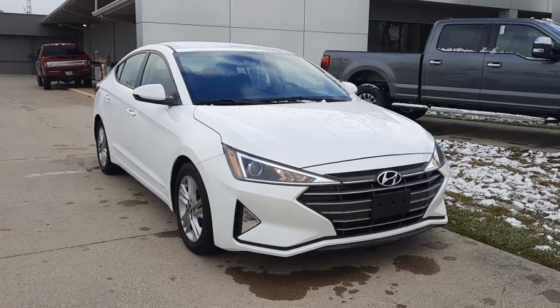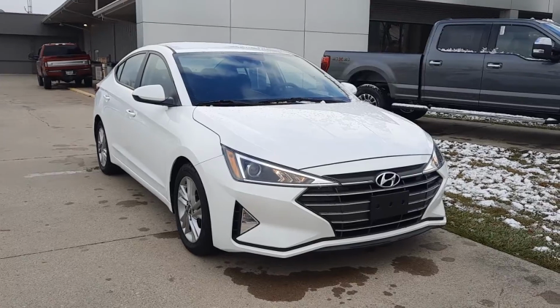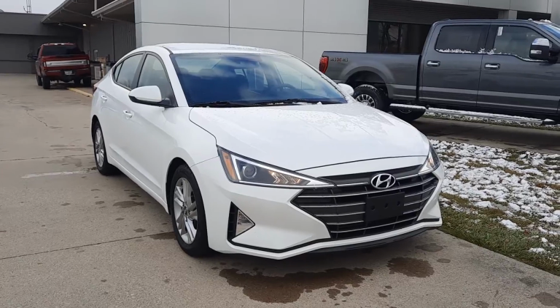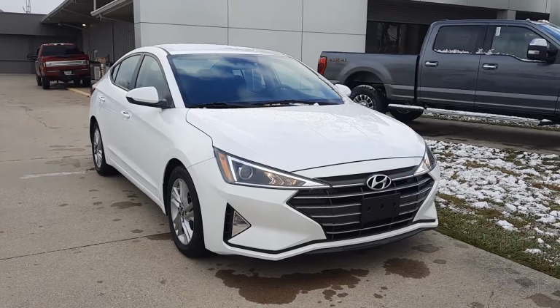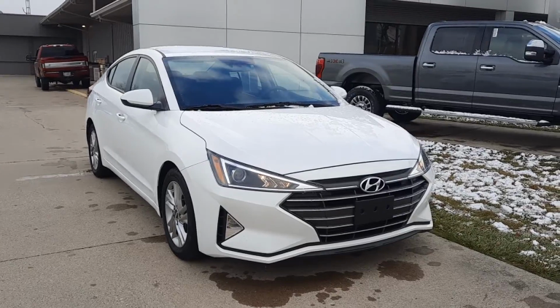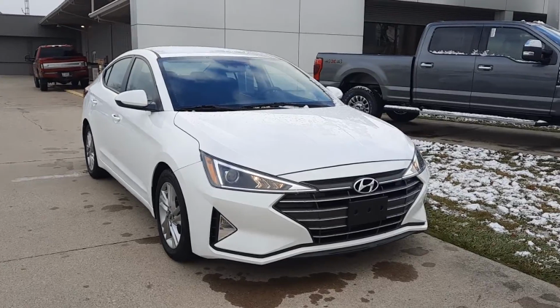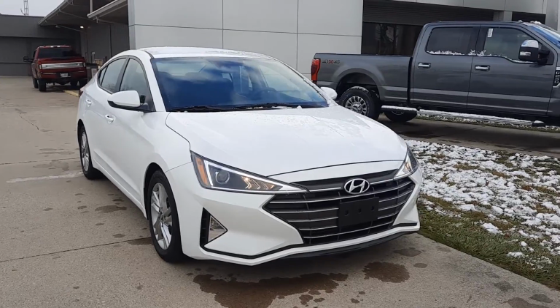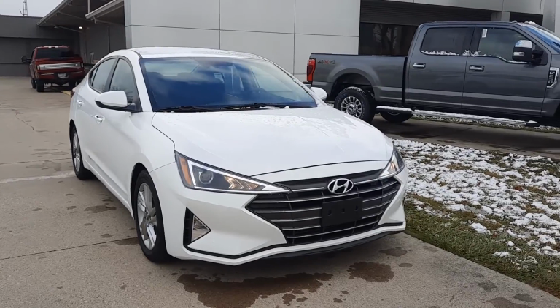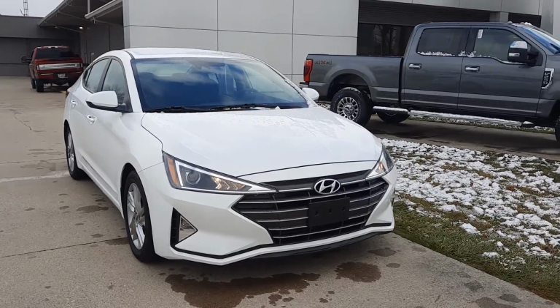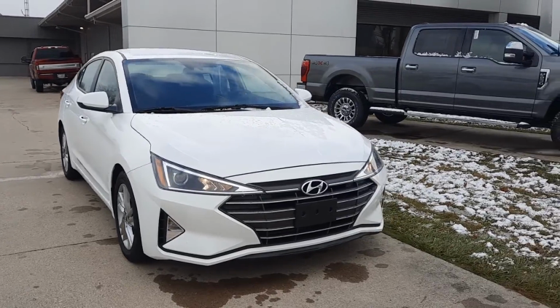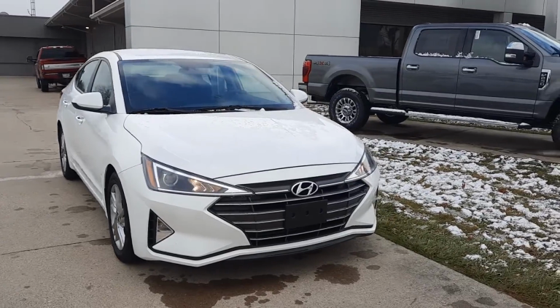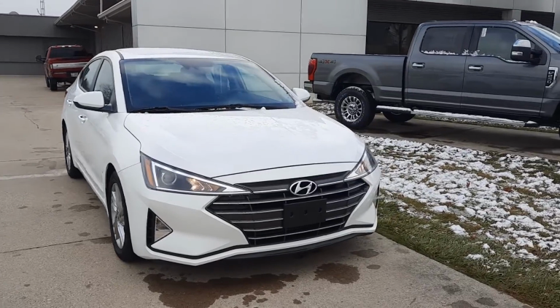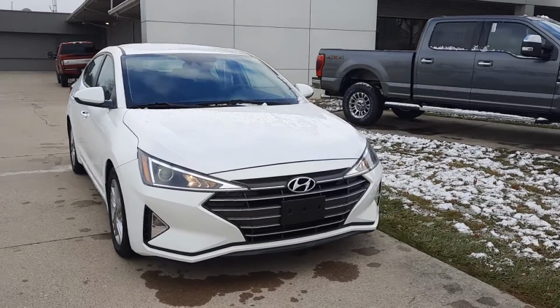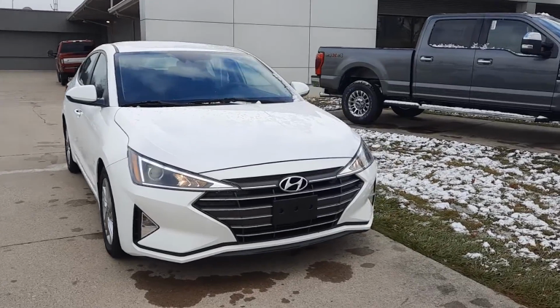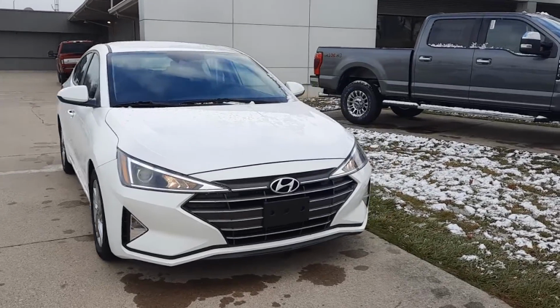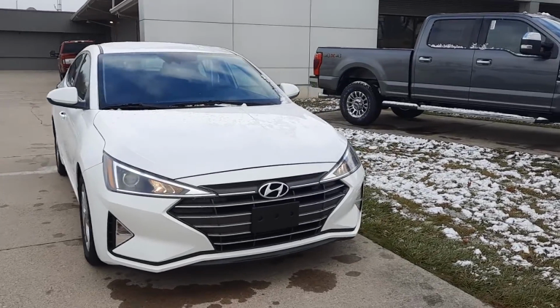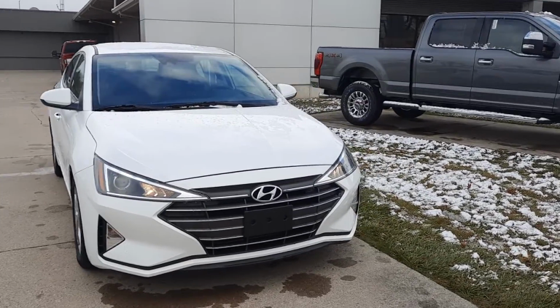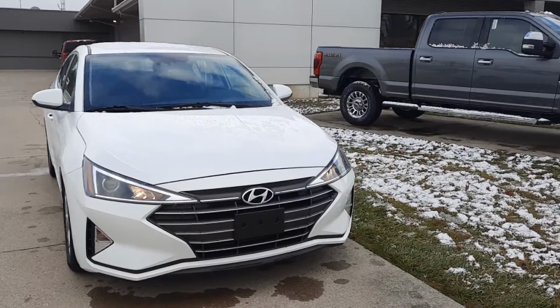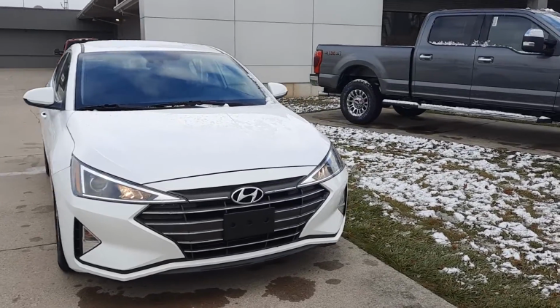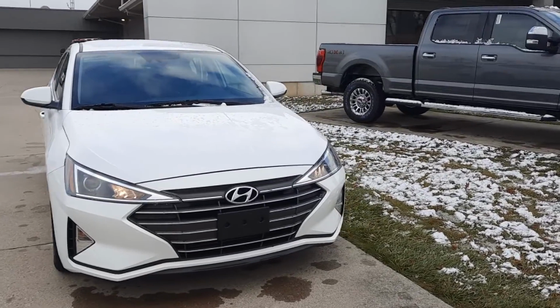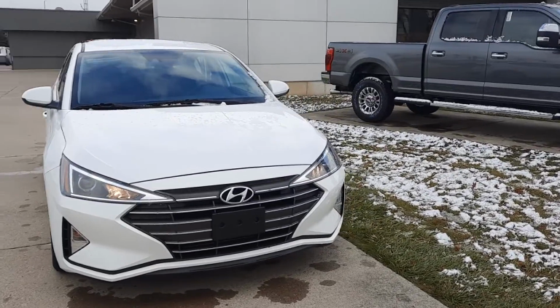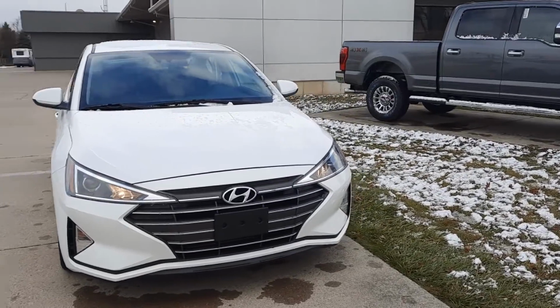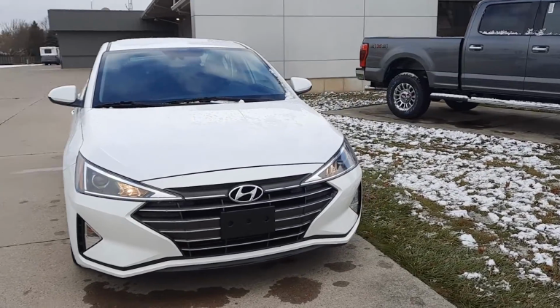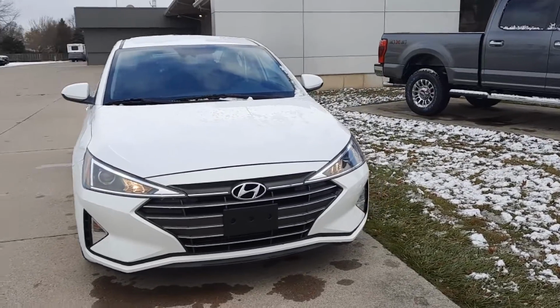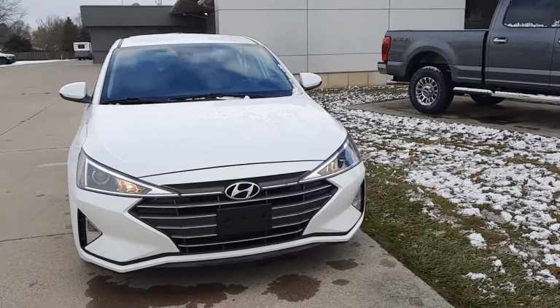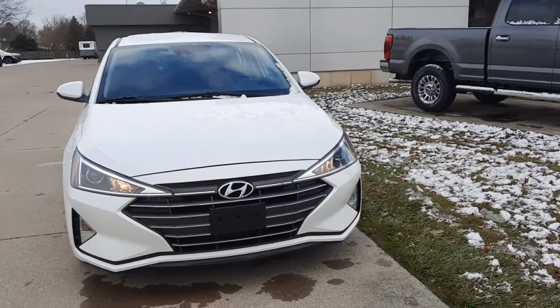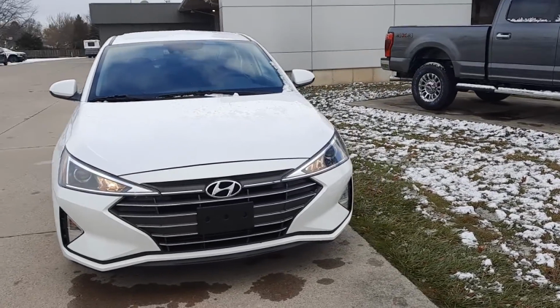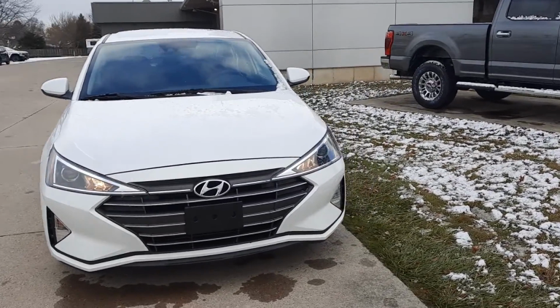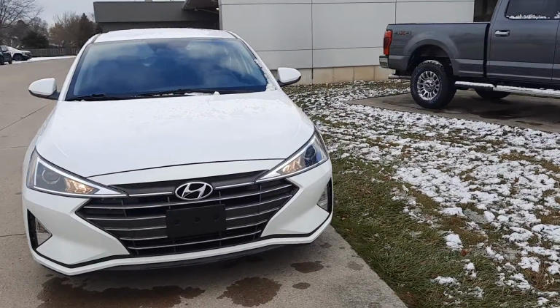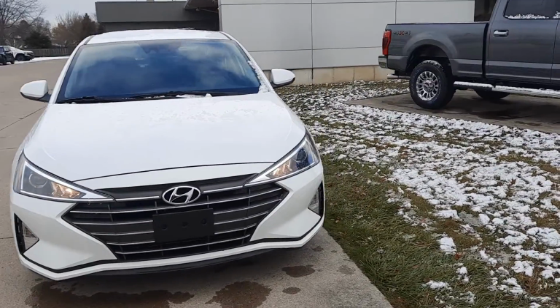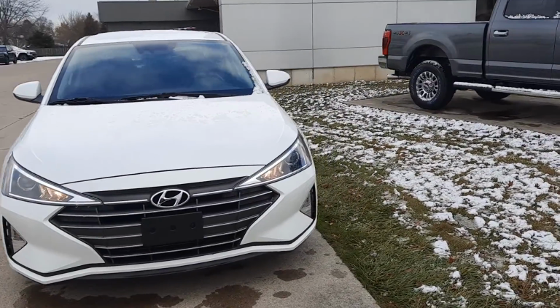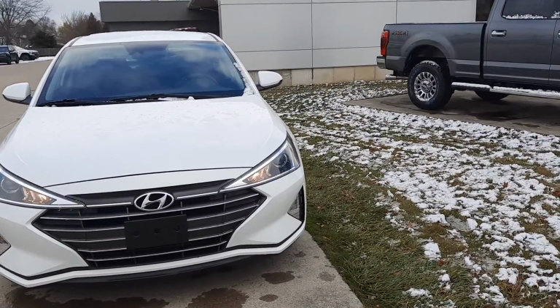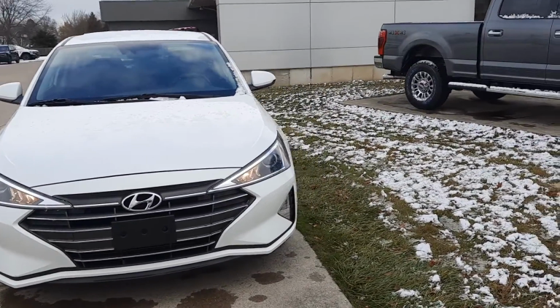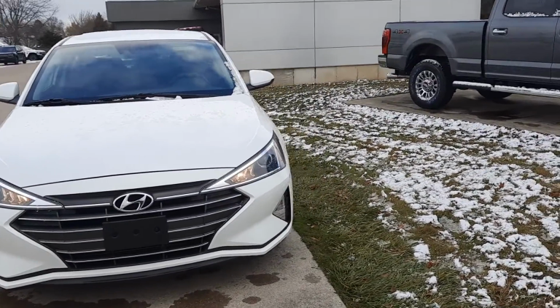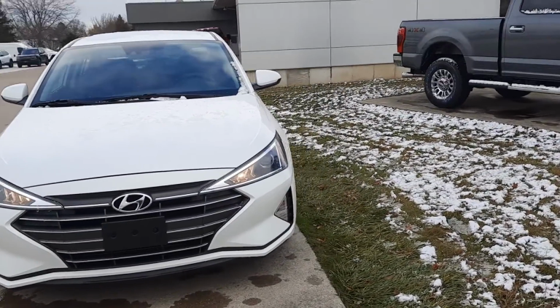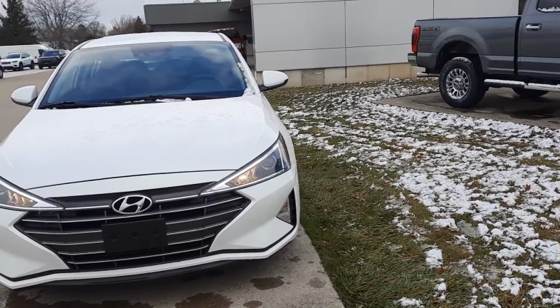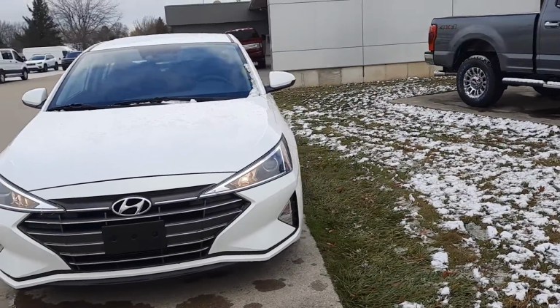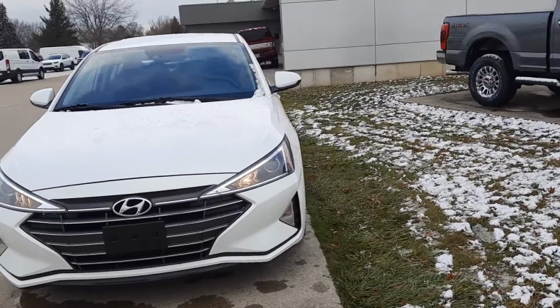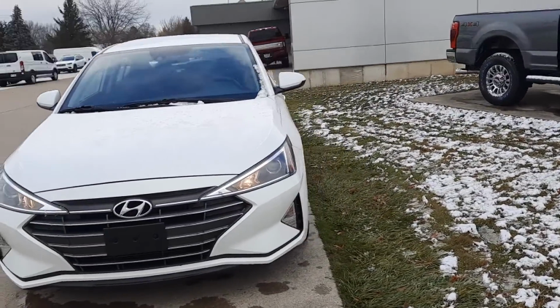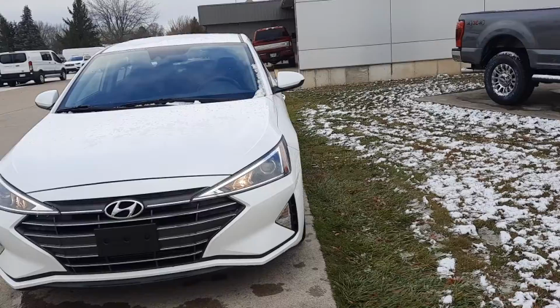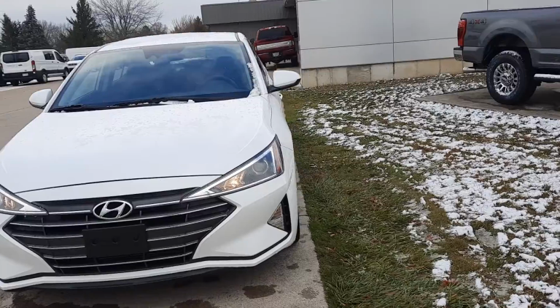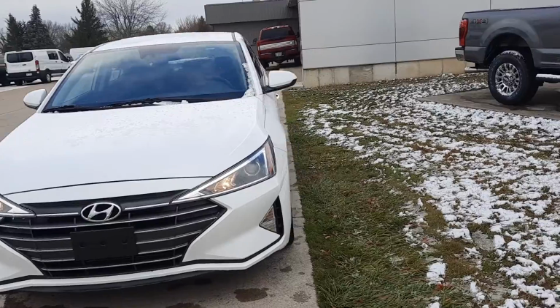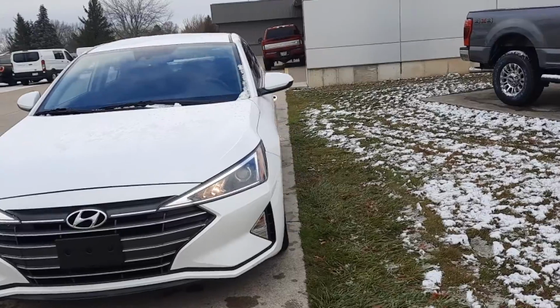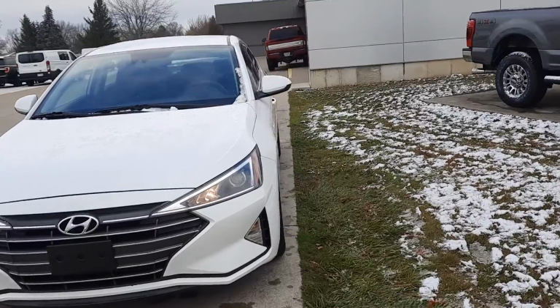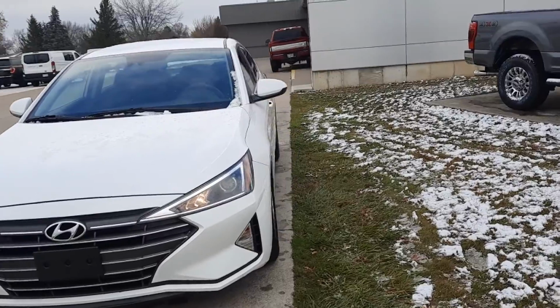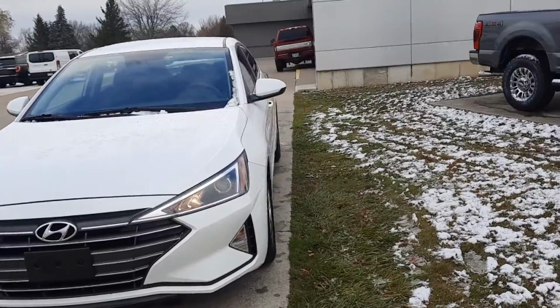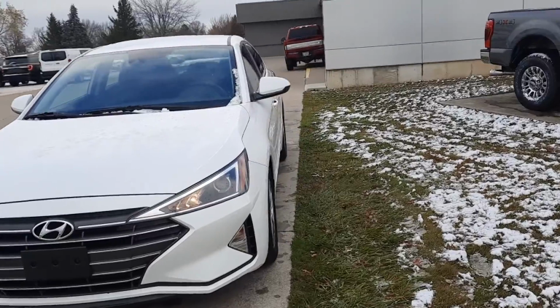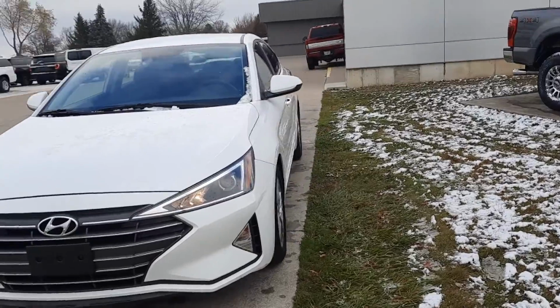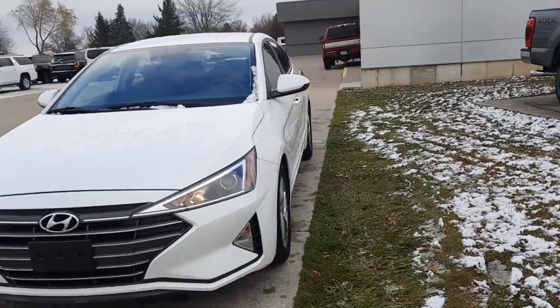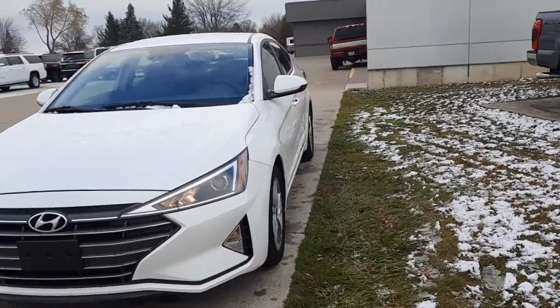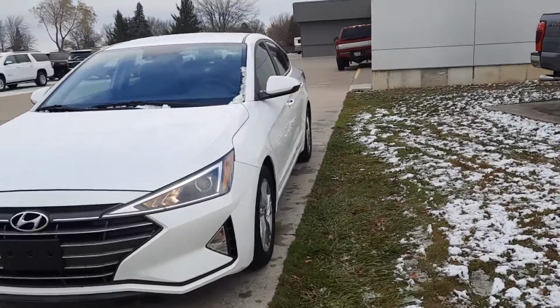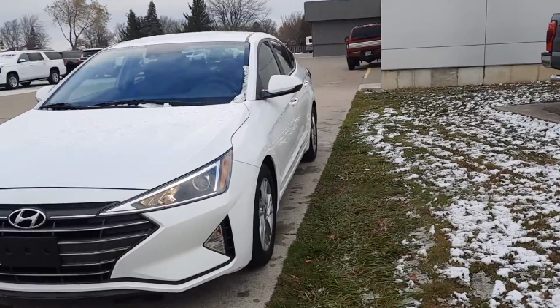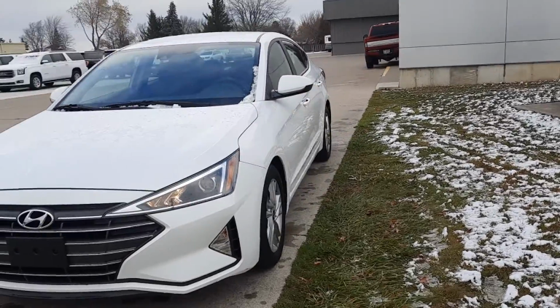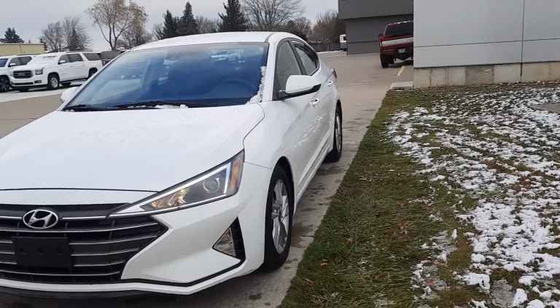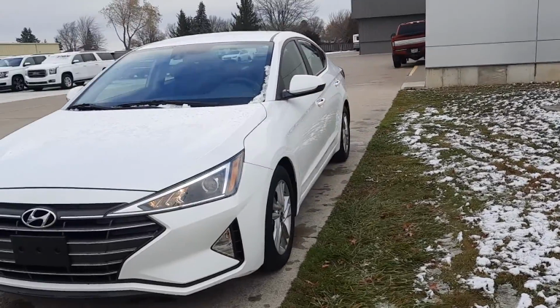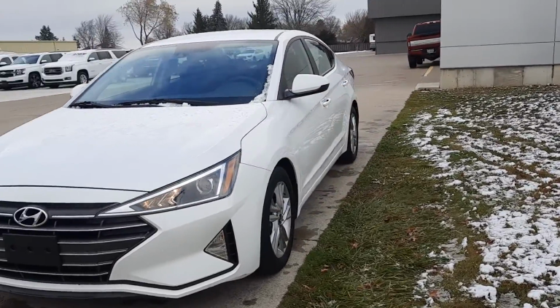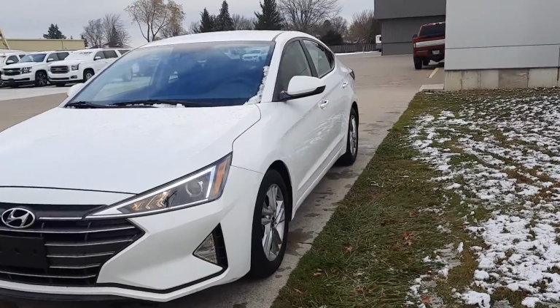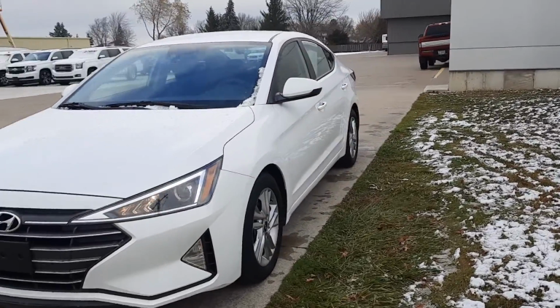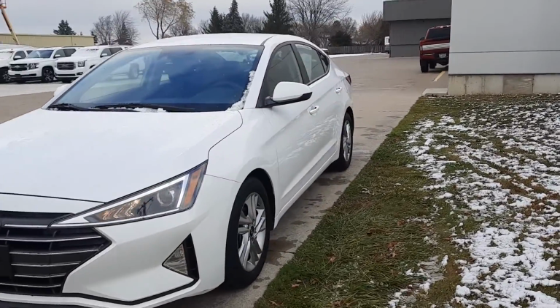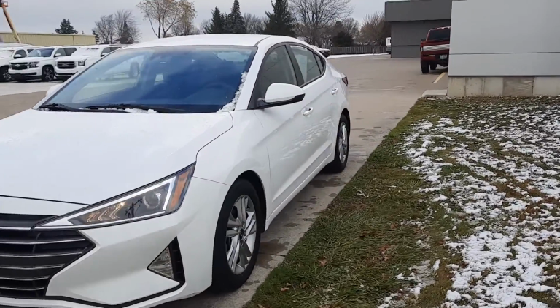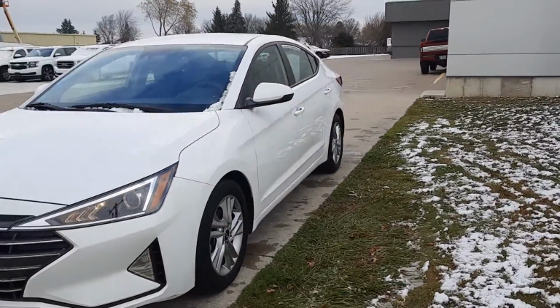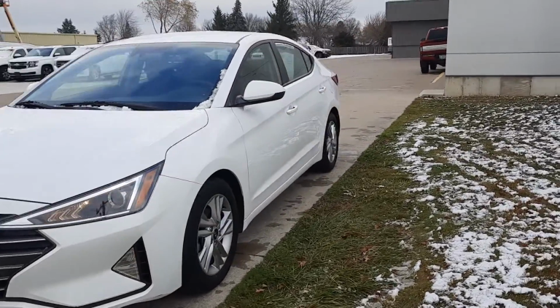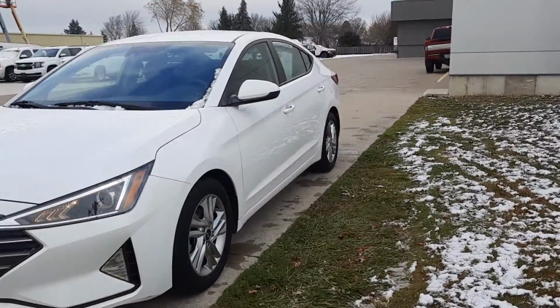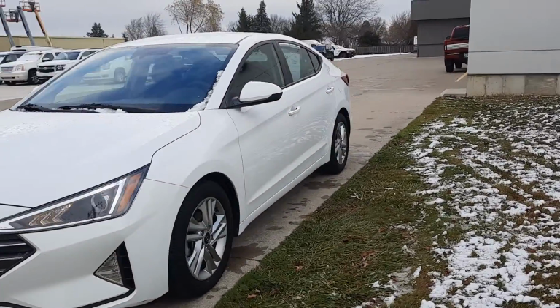Angel here at Terry Henricks Ford, going to take you on a quick walk around of this 2020 Hyundai Elantra SEL.